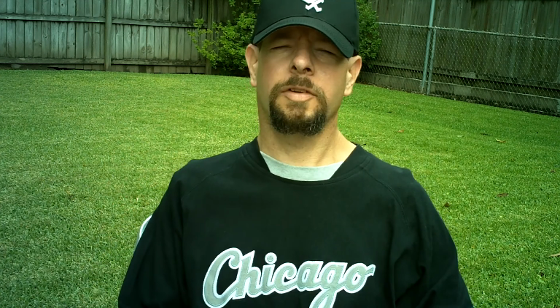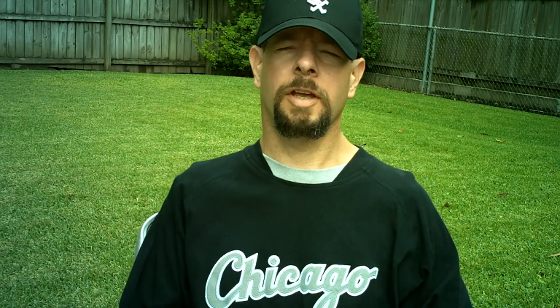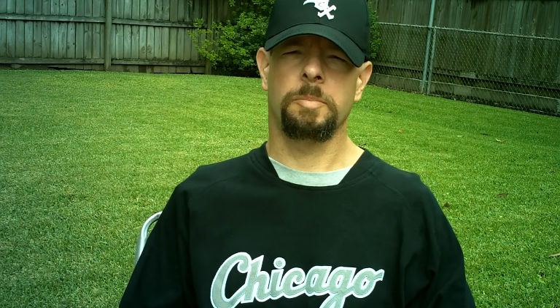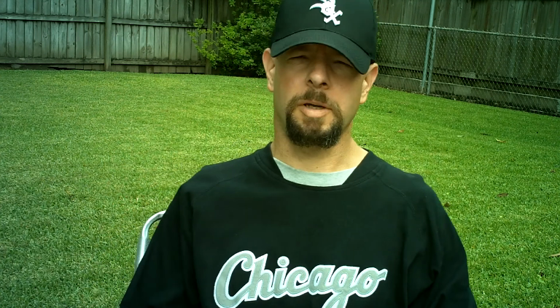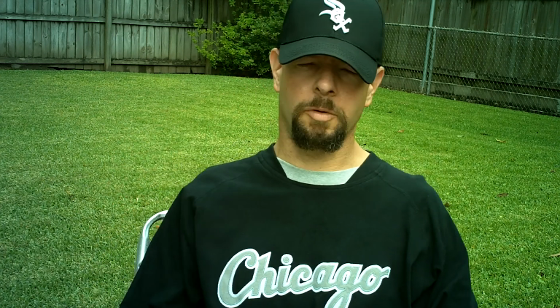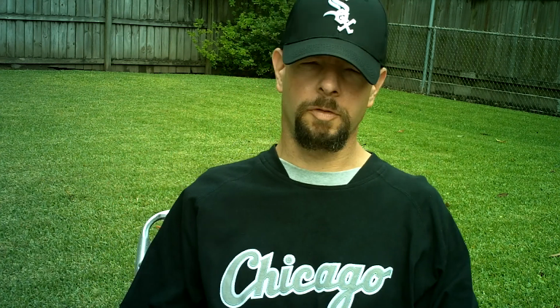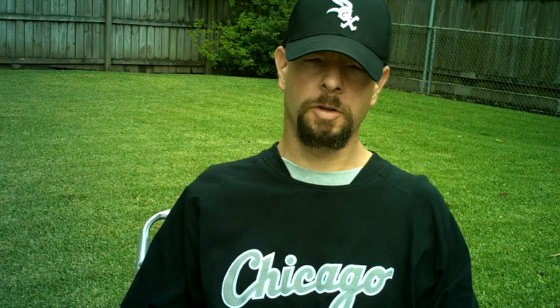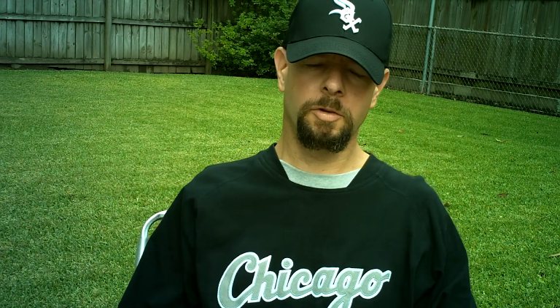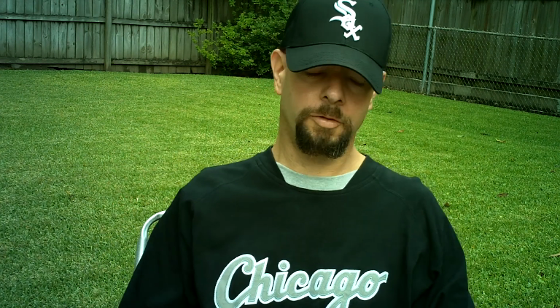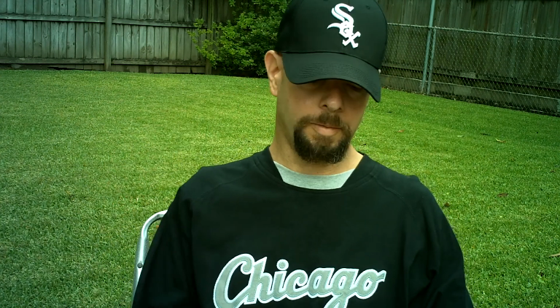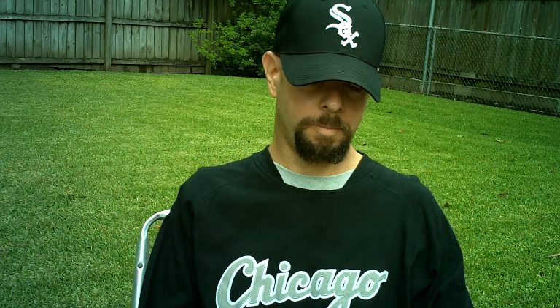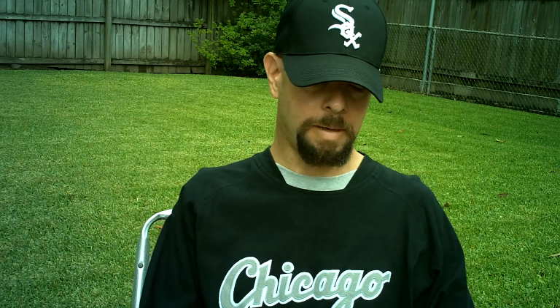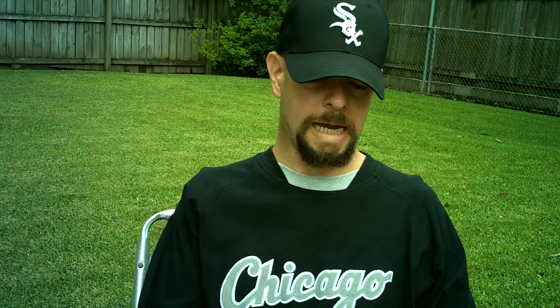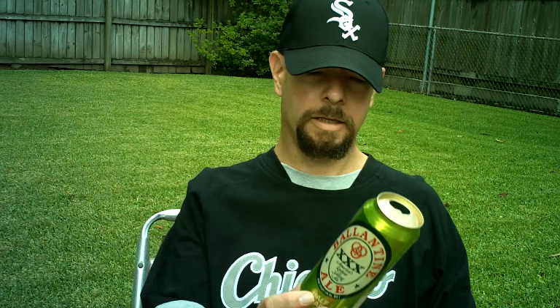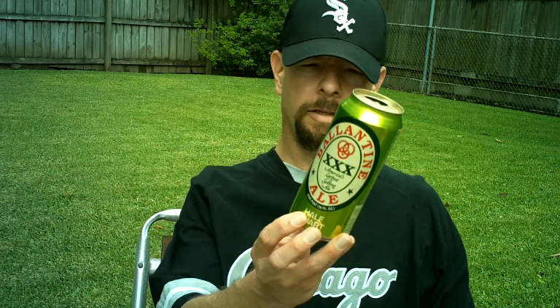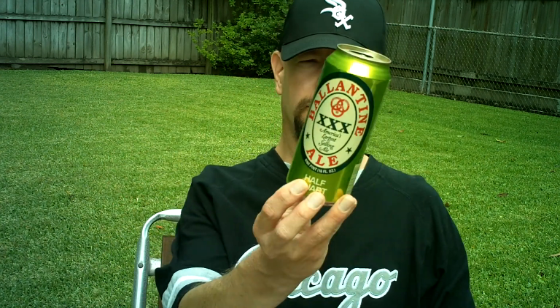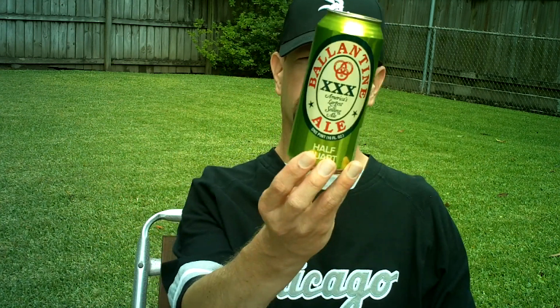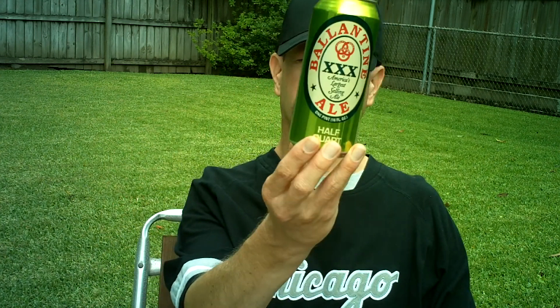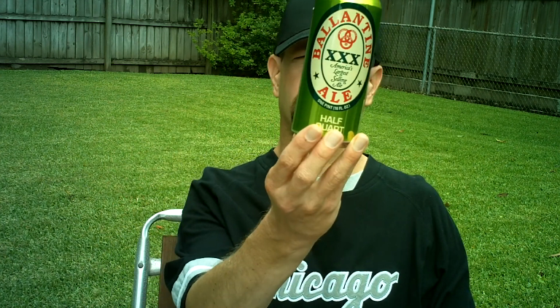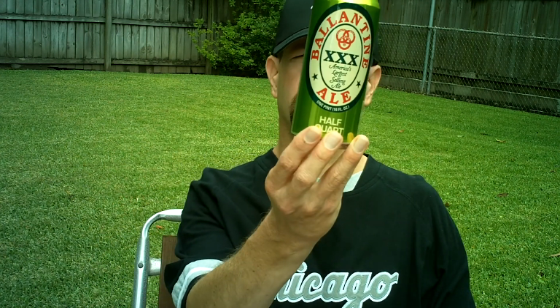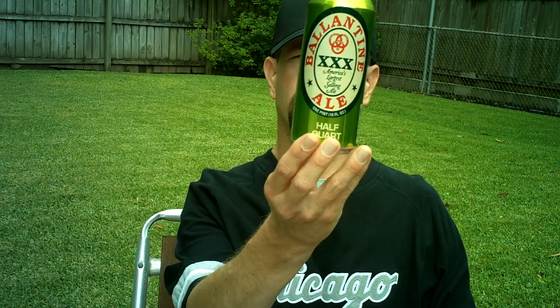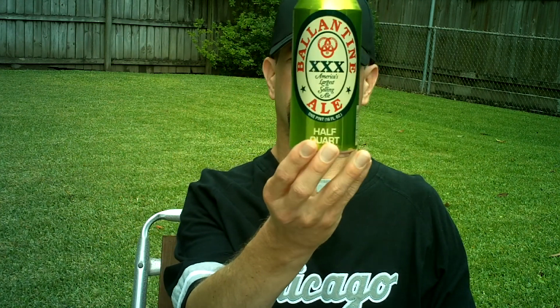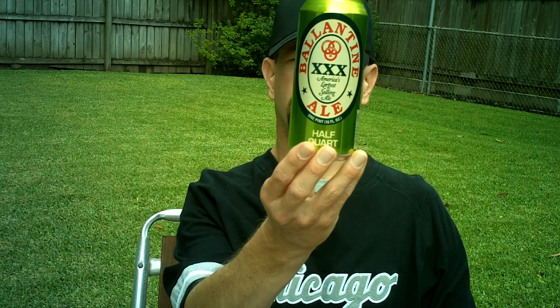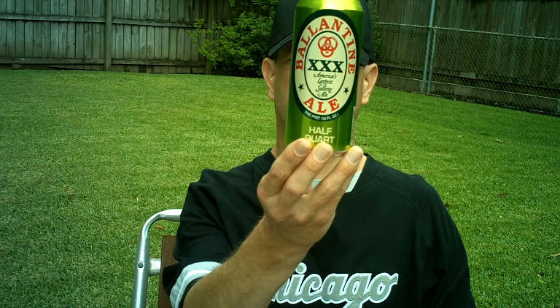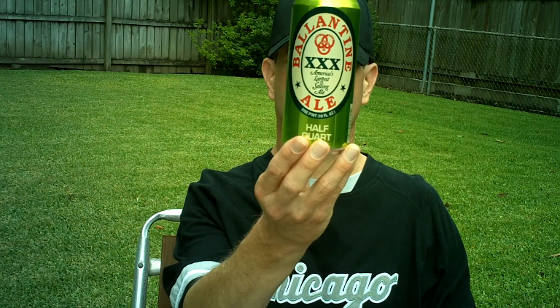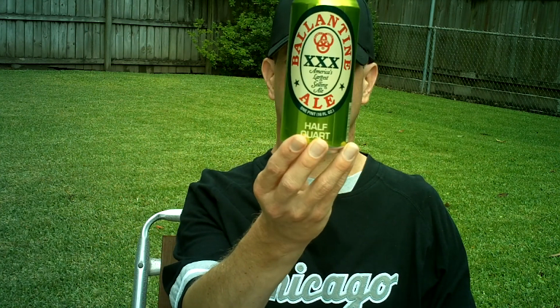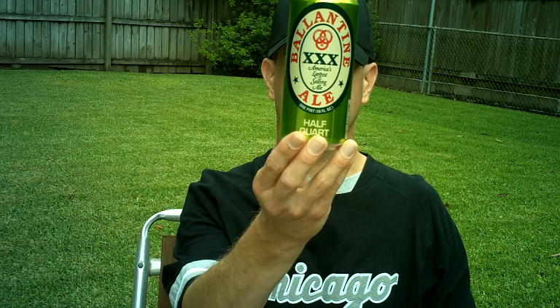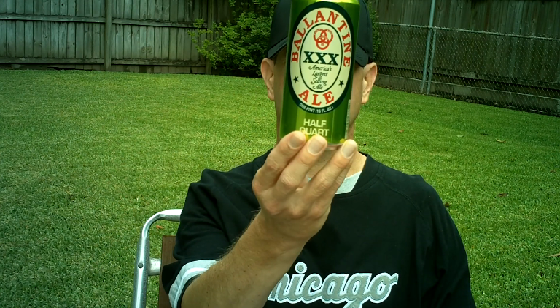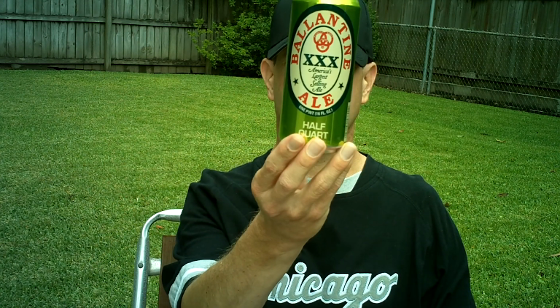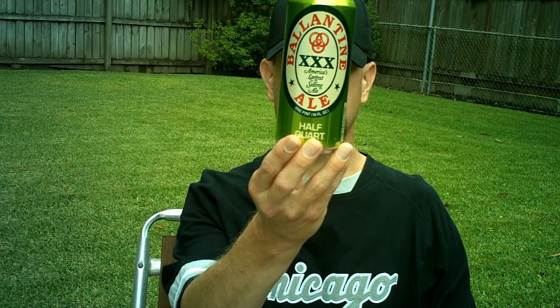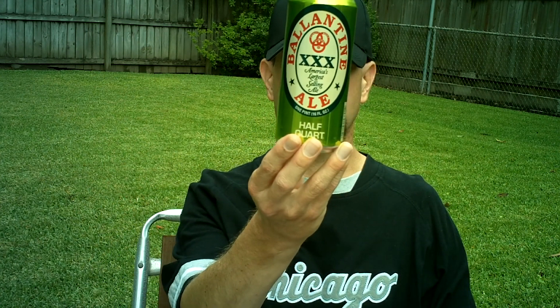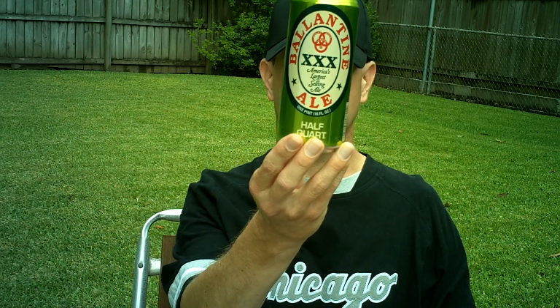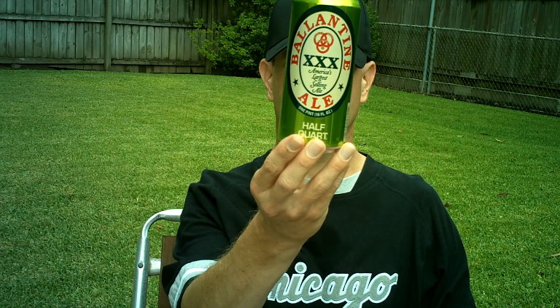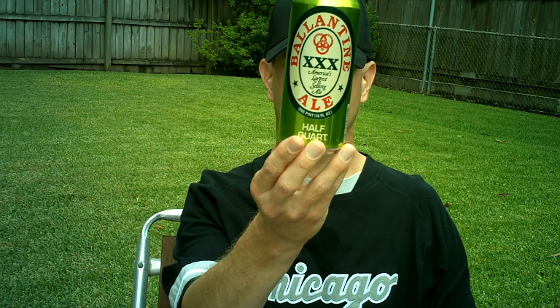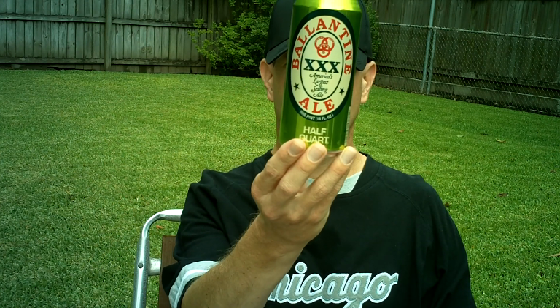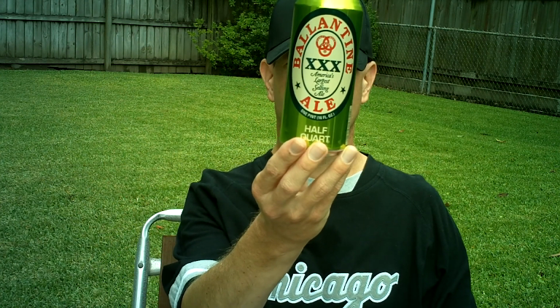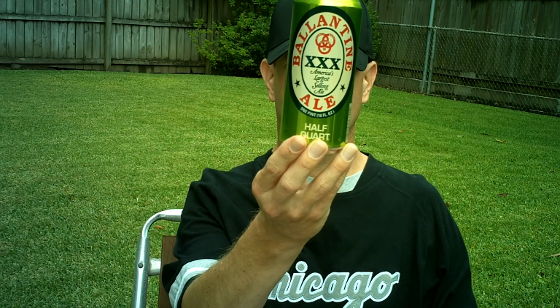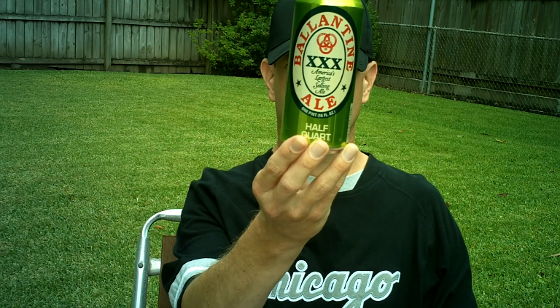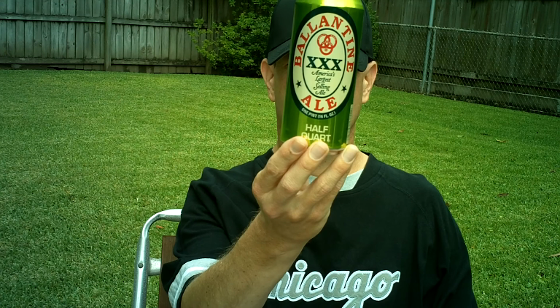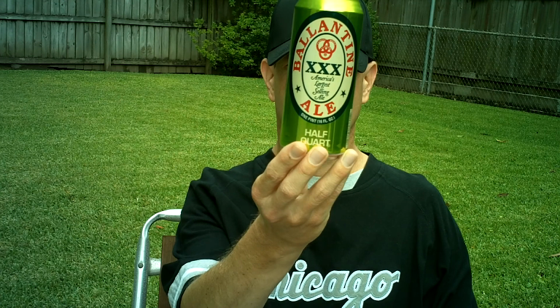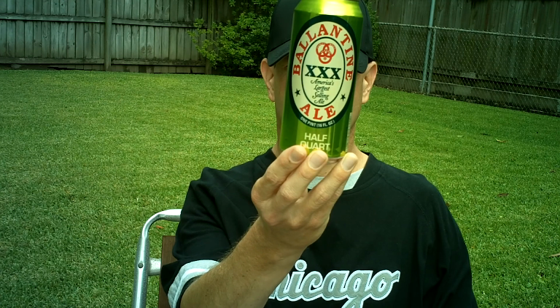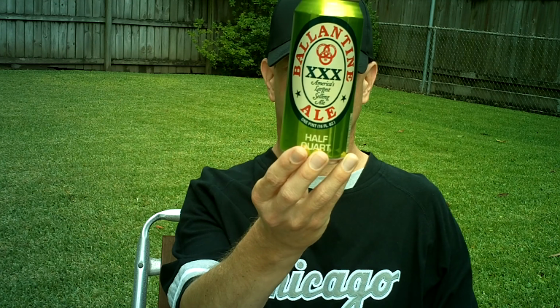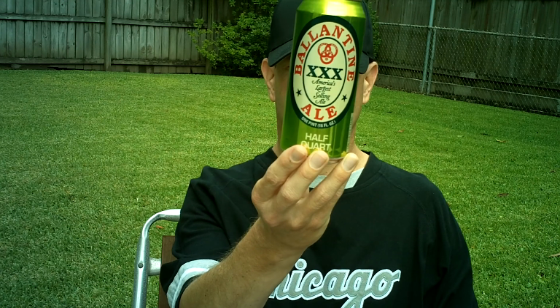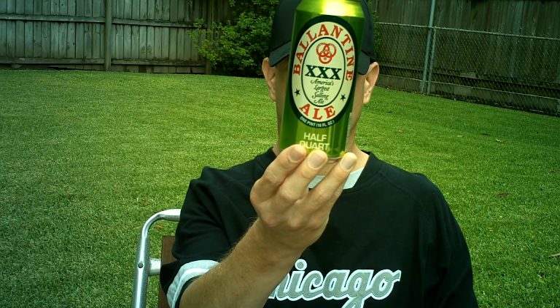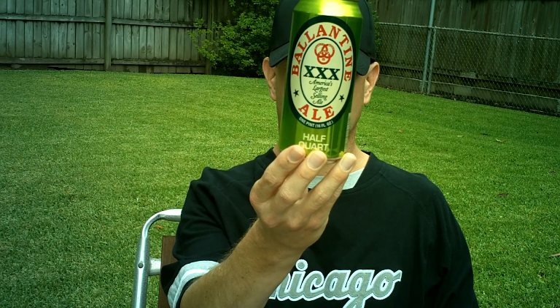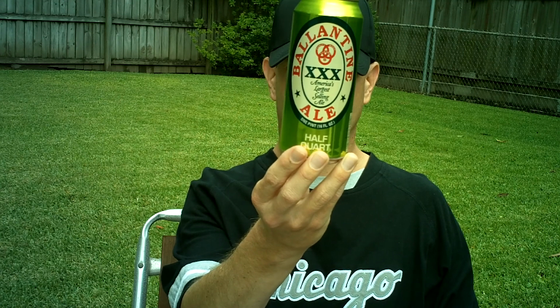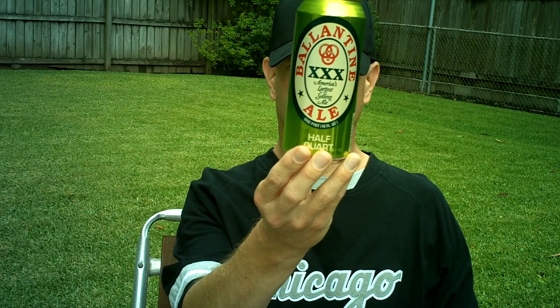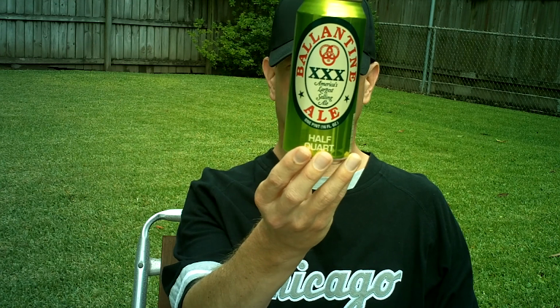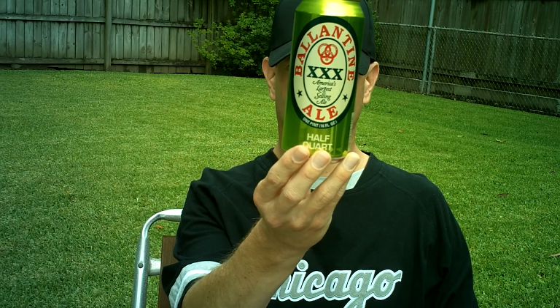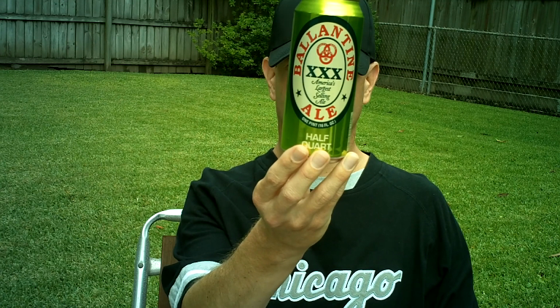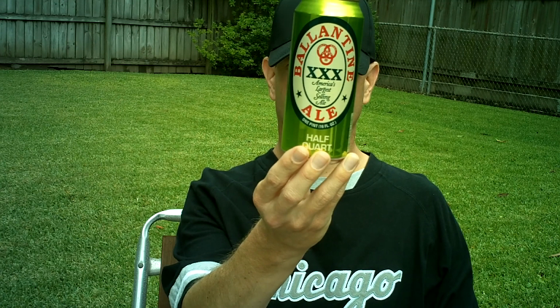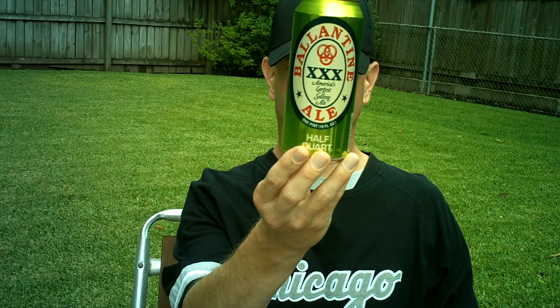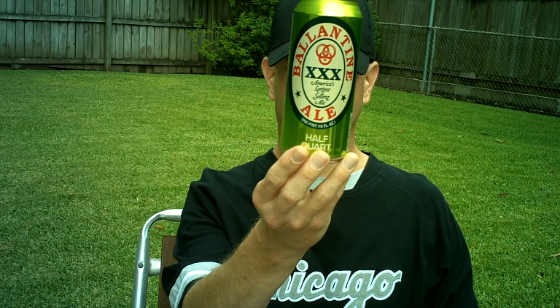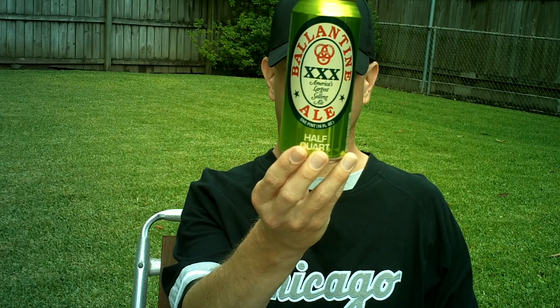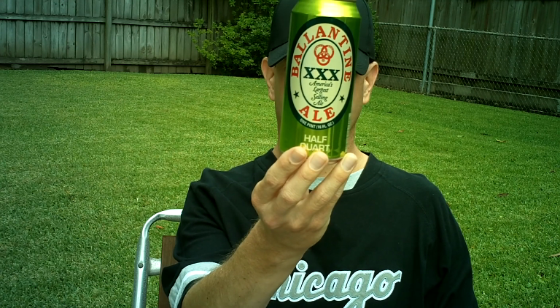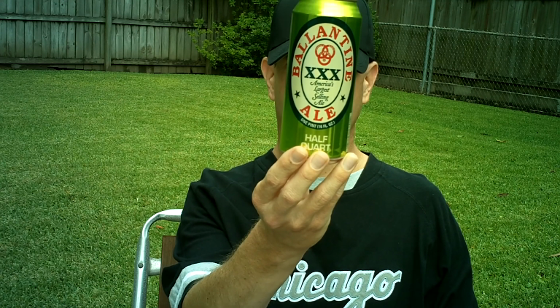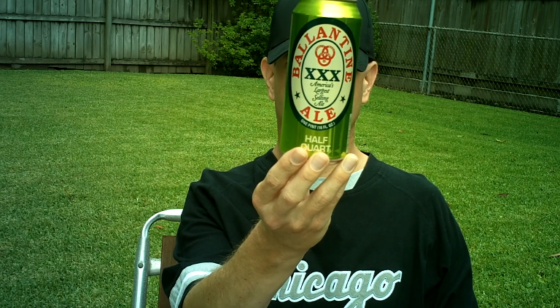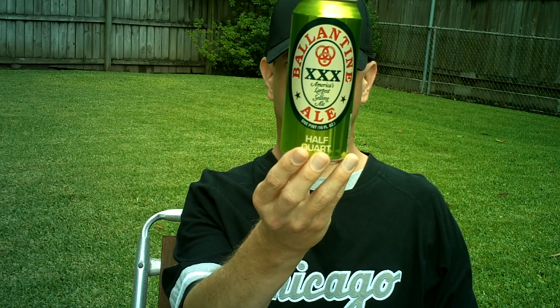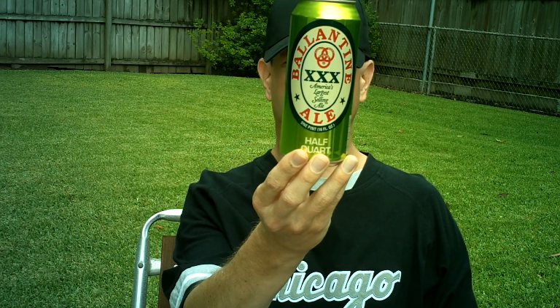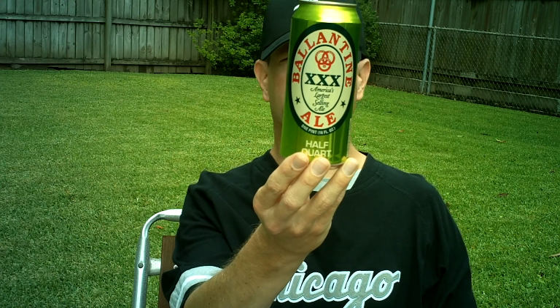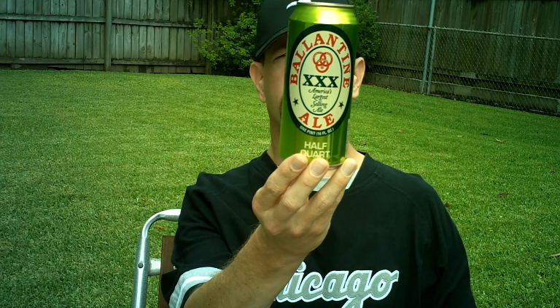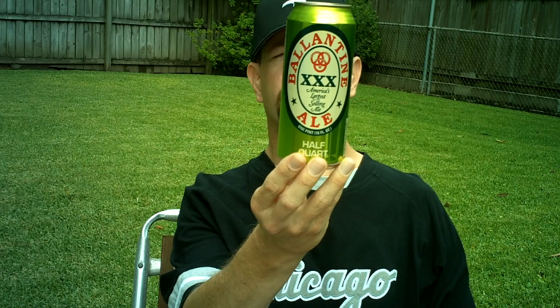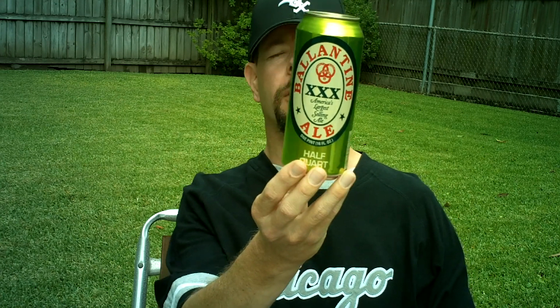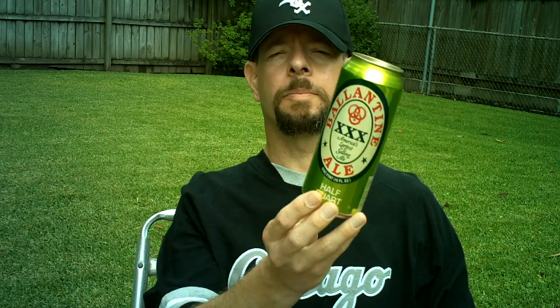Louisiana Beer Reviews: Ballantyne Ale, America's largest selling ale. This is a second attempt at this review.